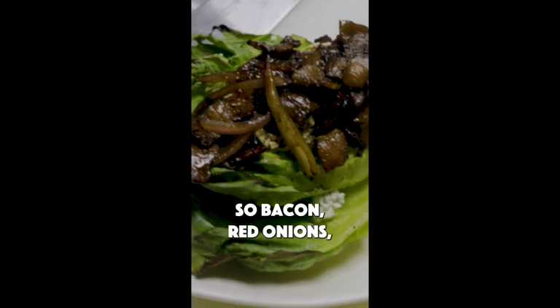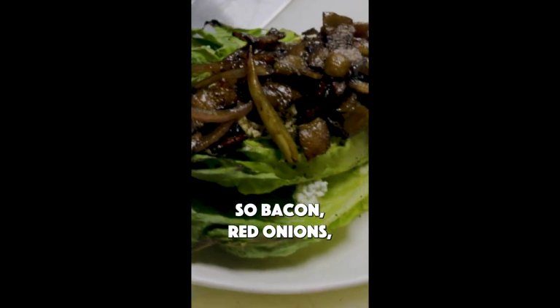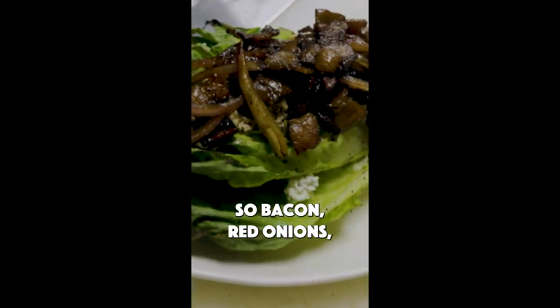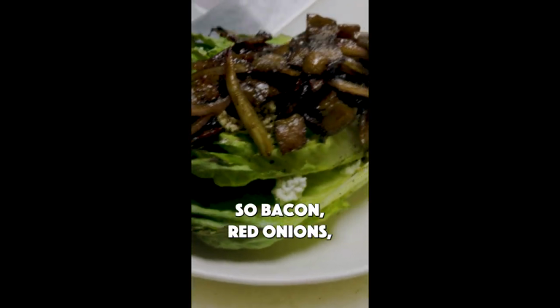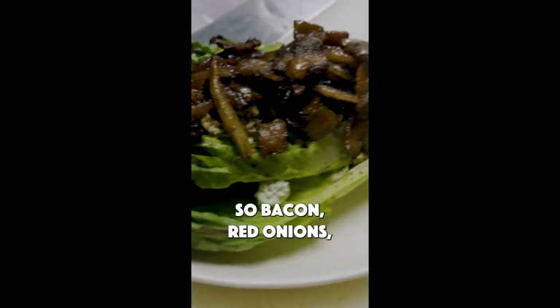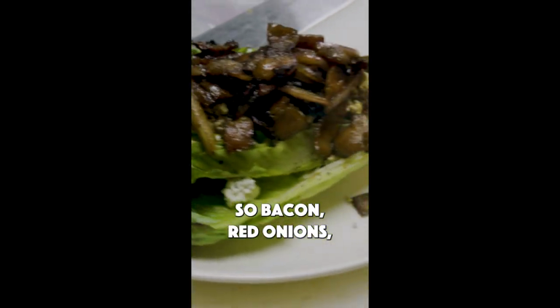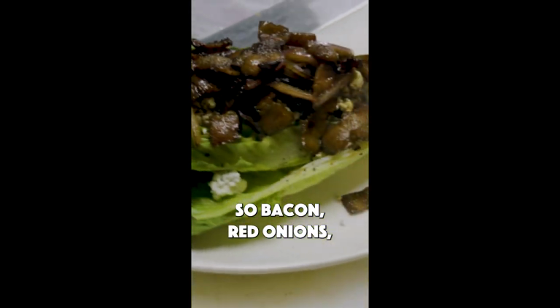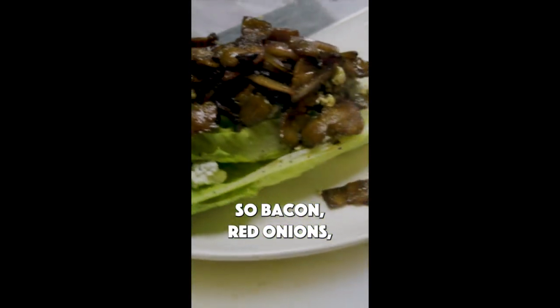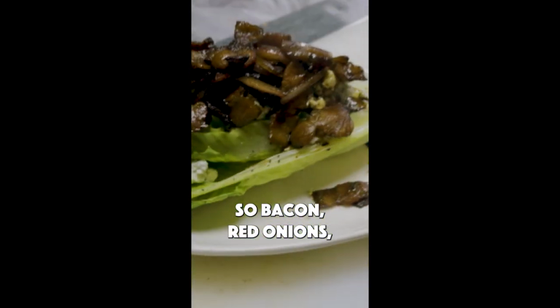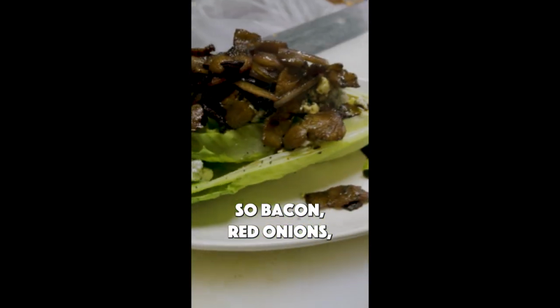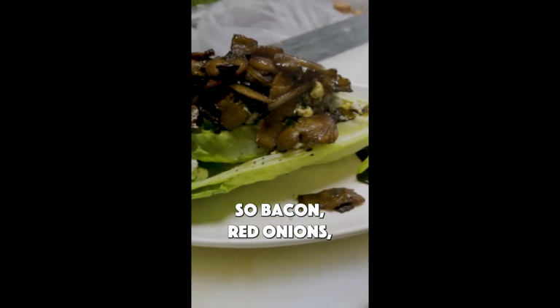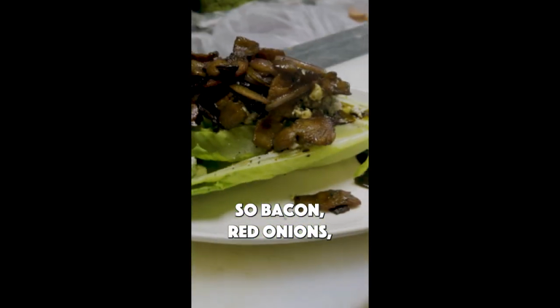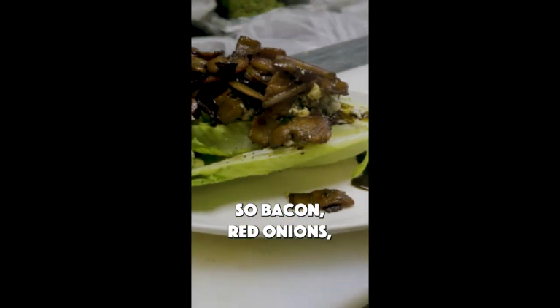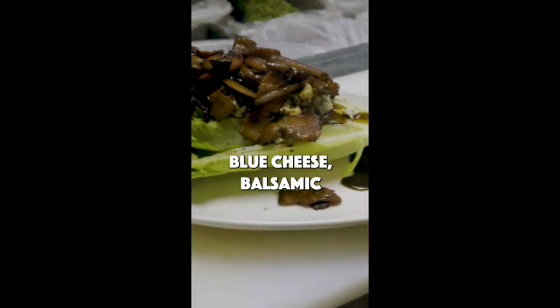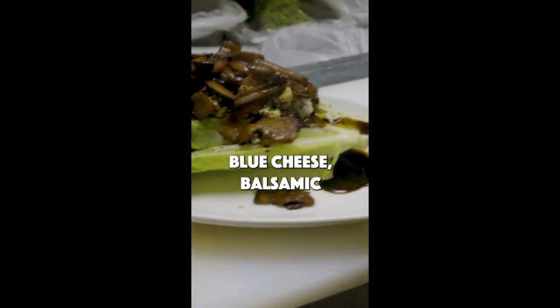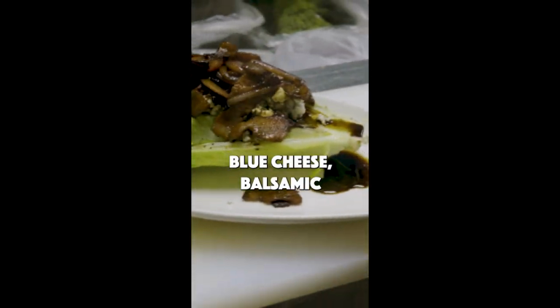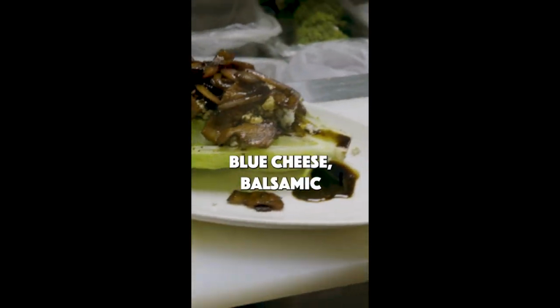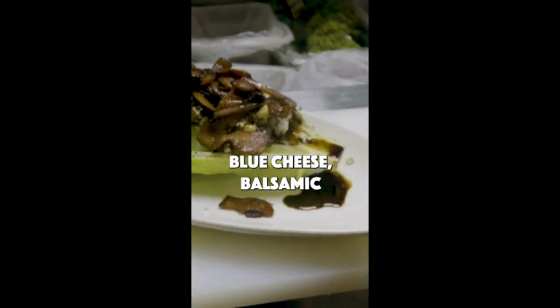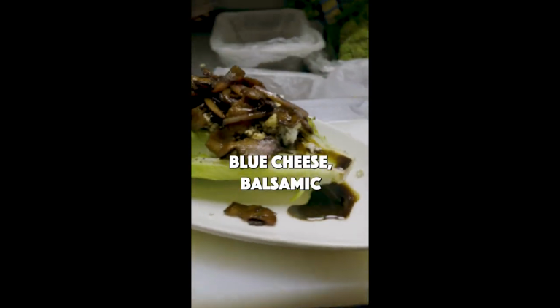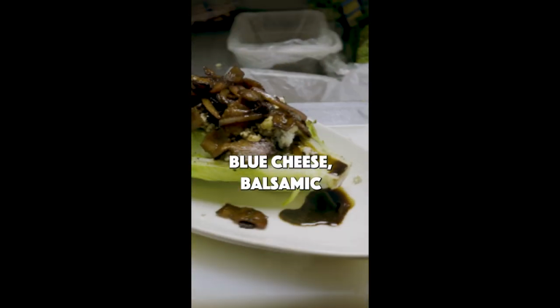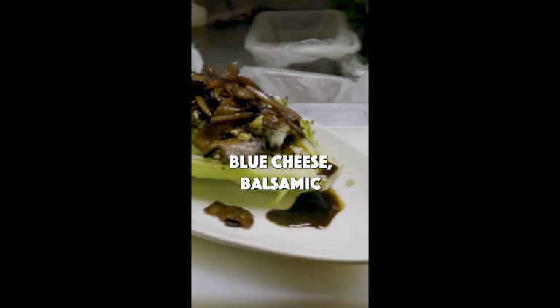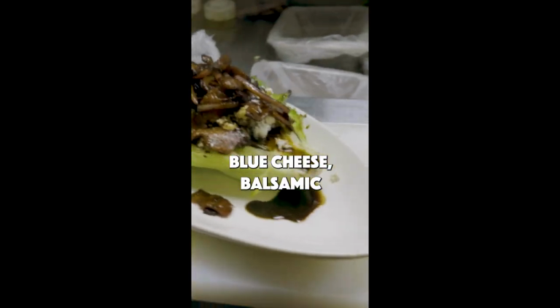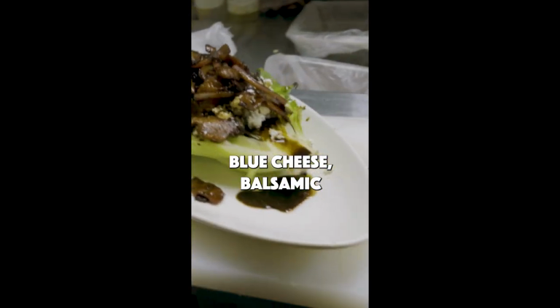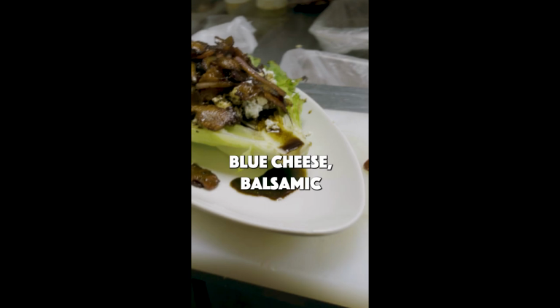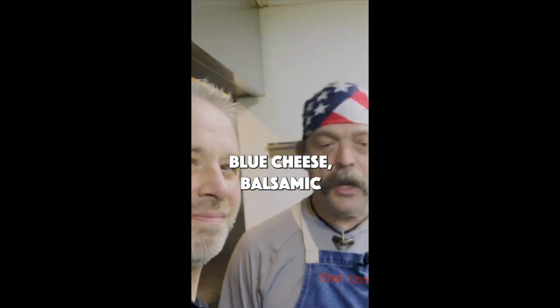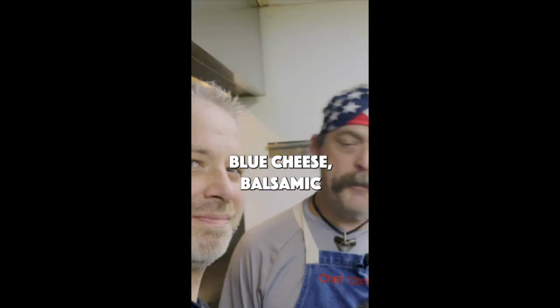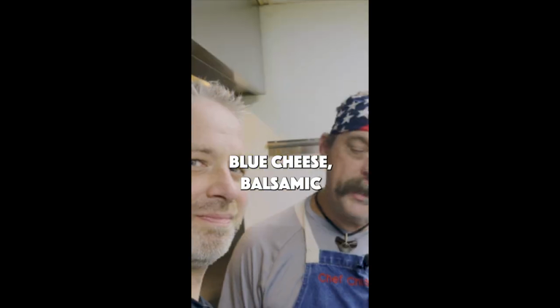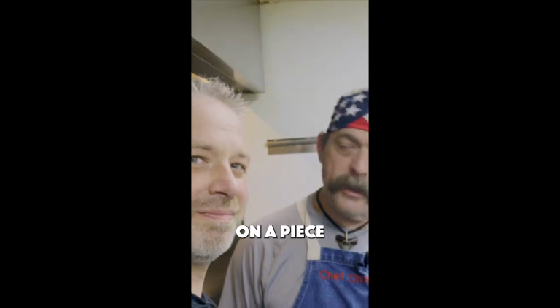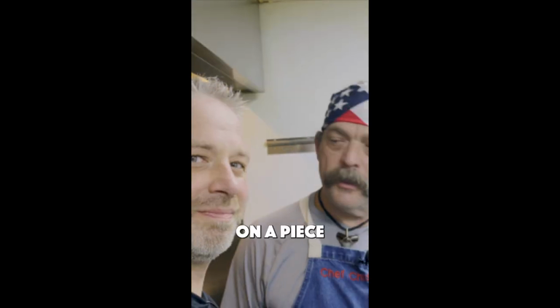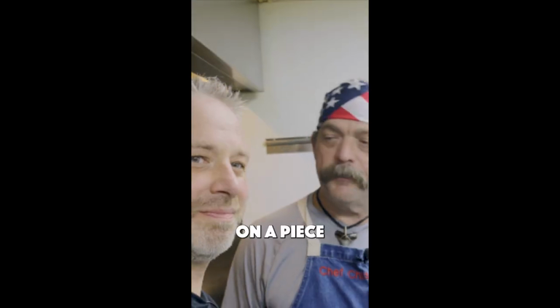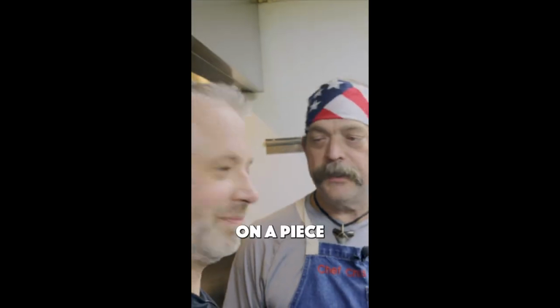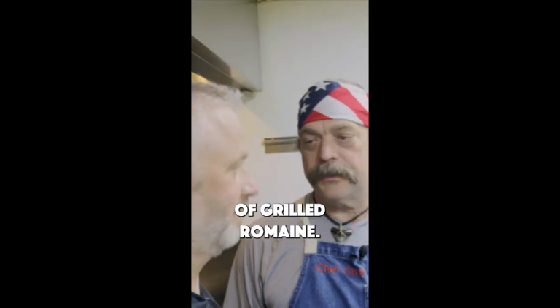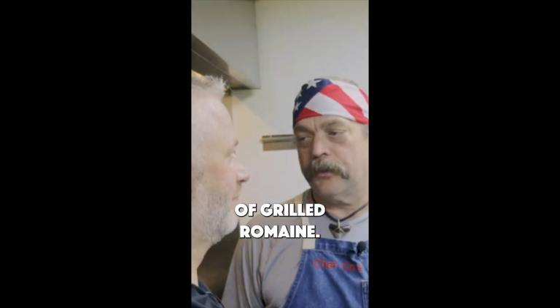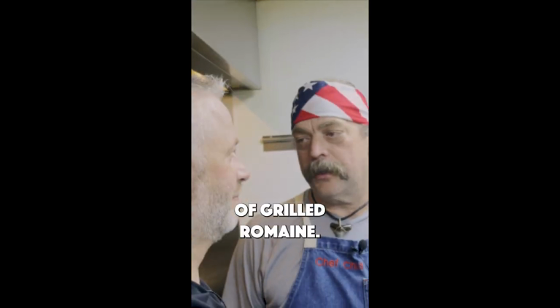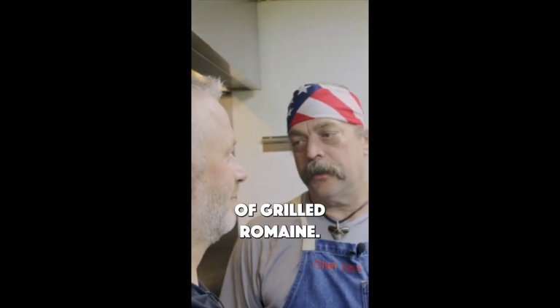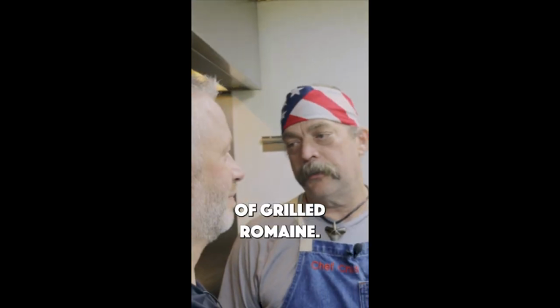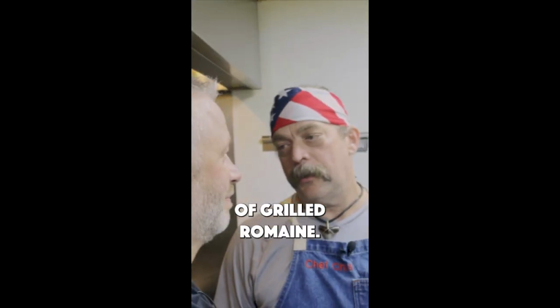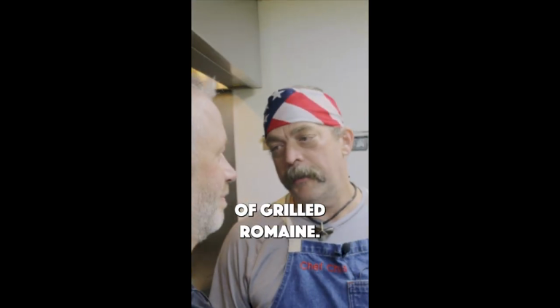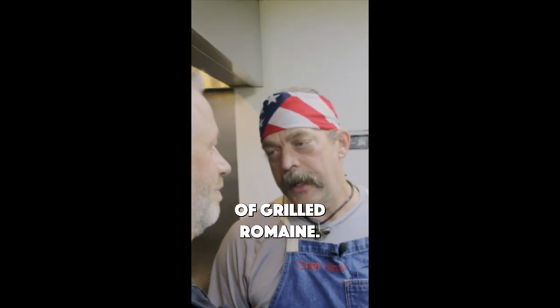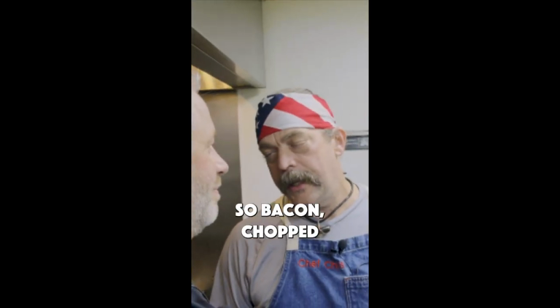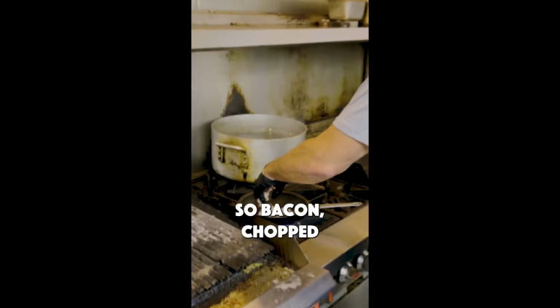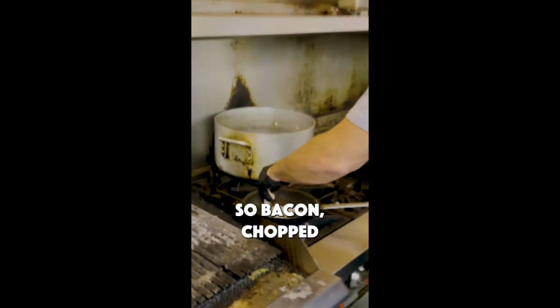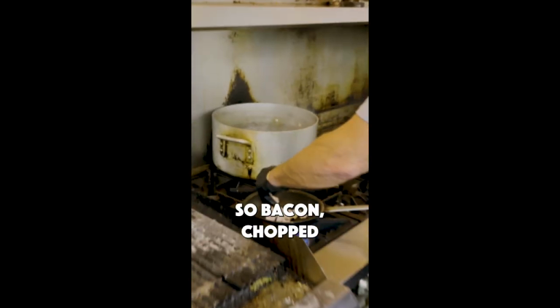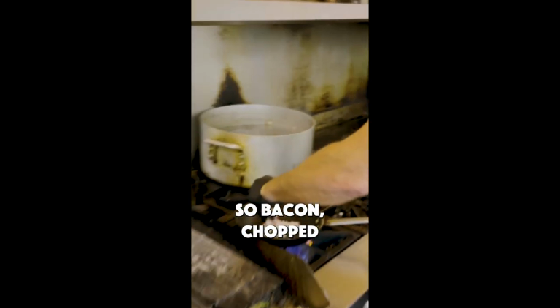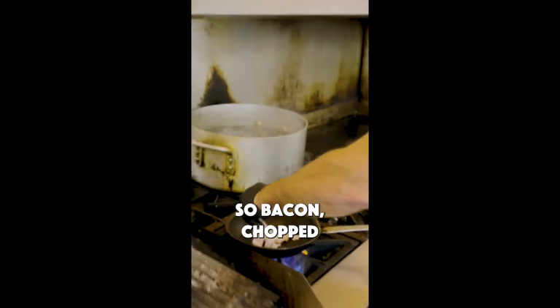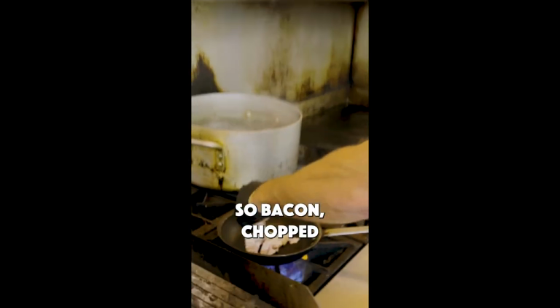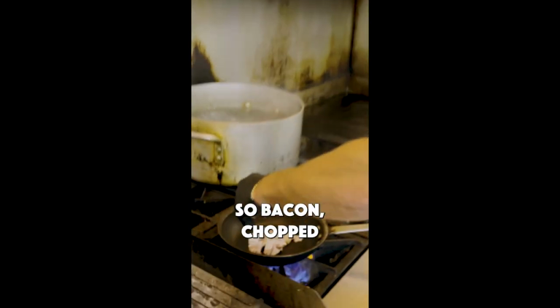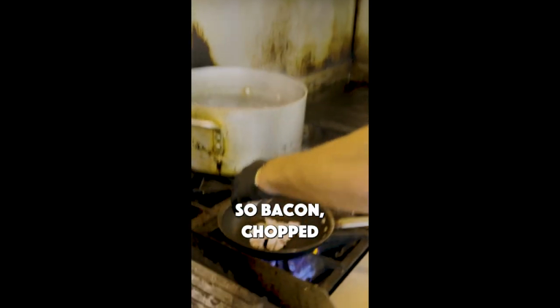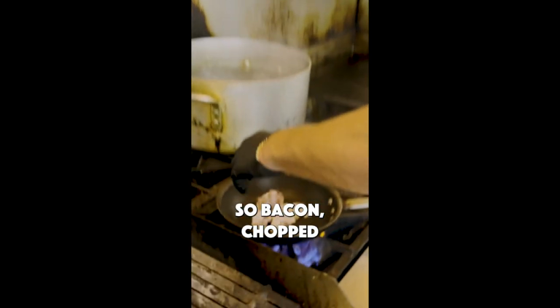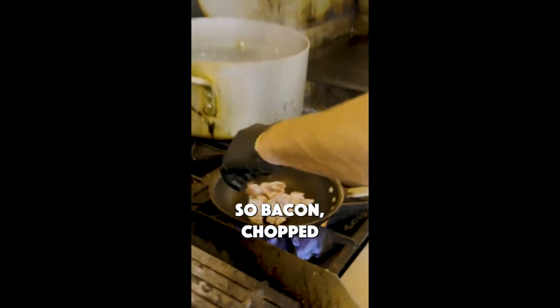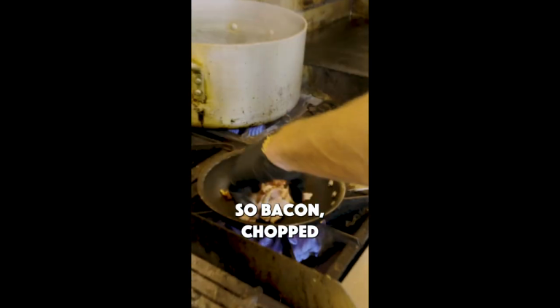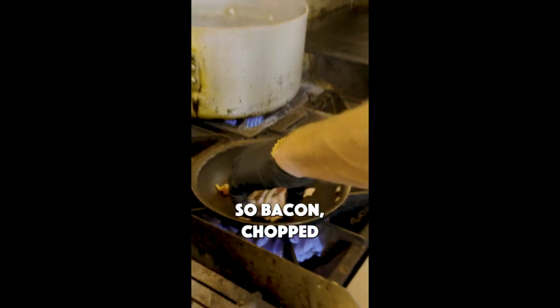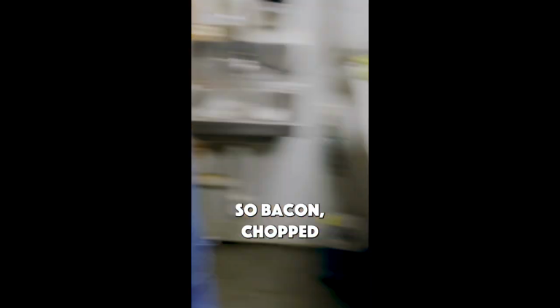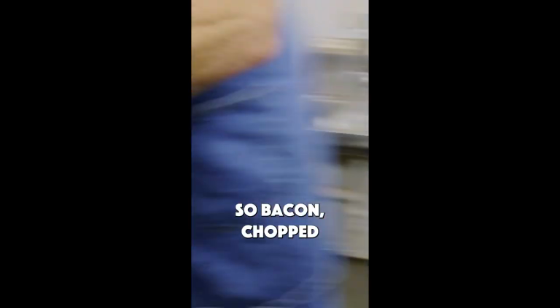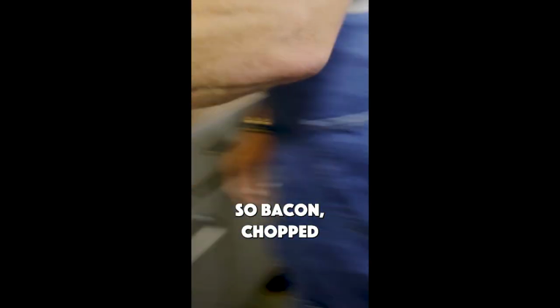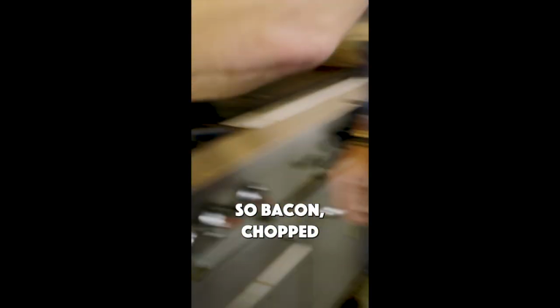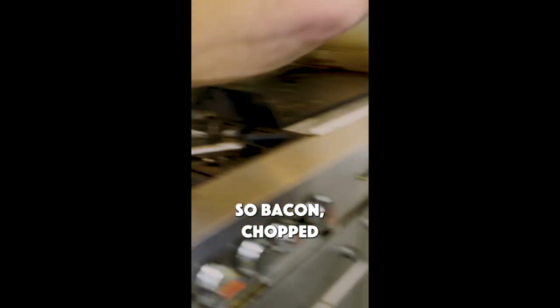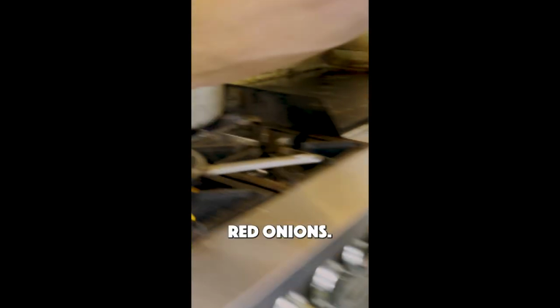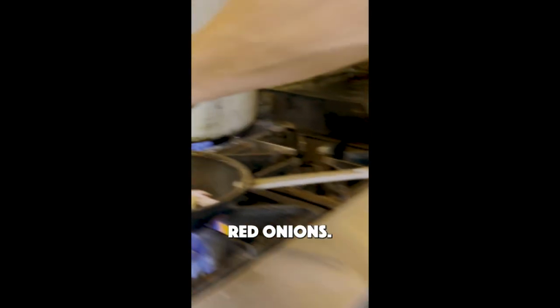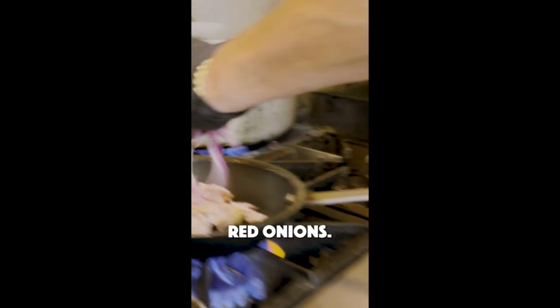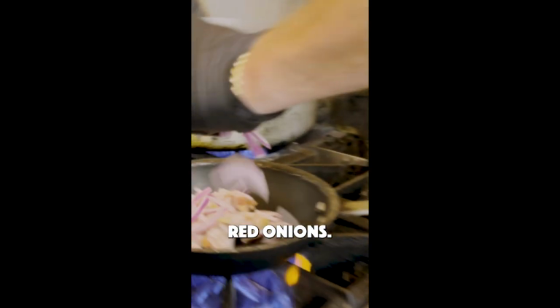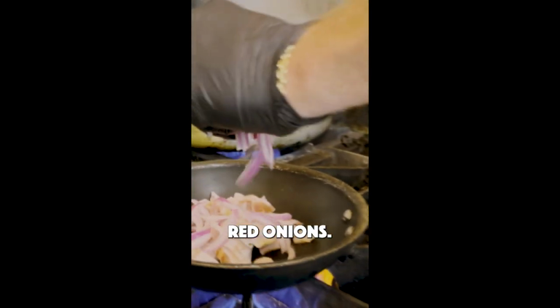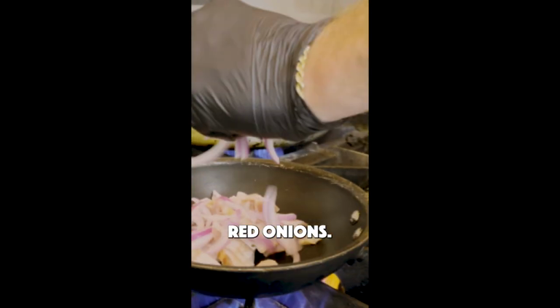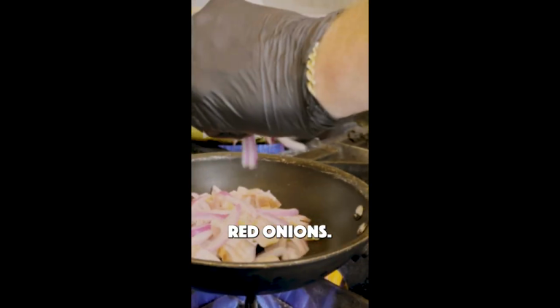So: bacon, red onions, blue cheese, balsamic on a piece of grilled romaine. Bacon, chopped red onions.